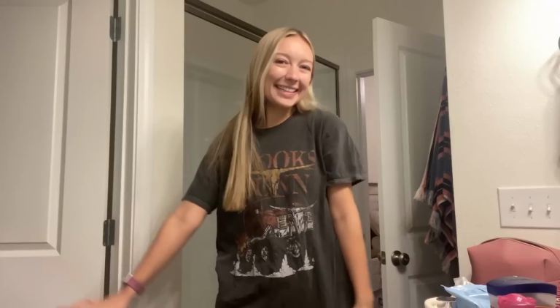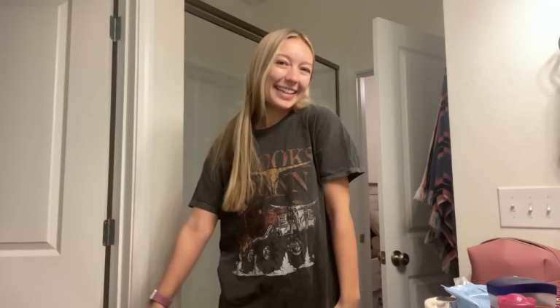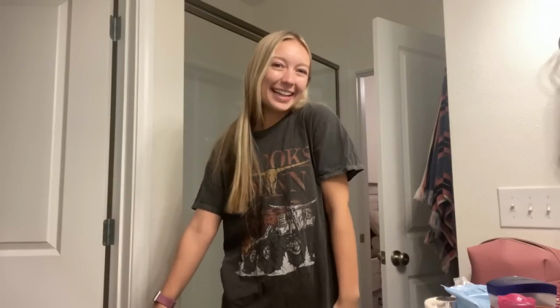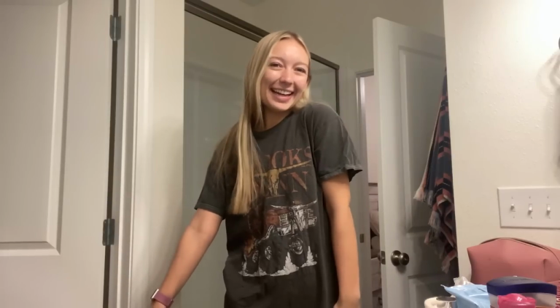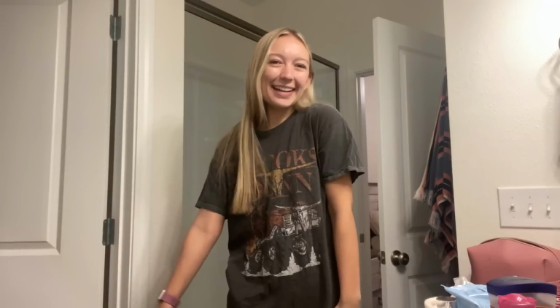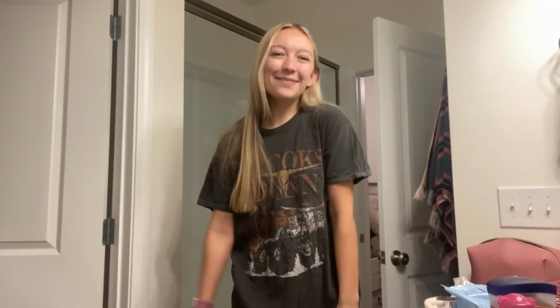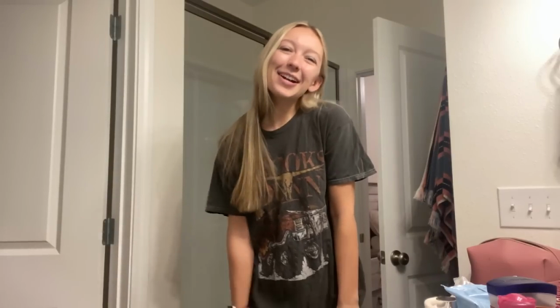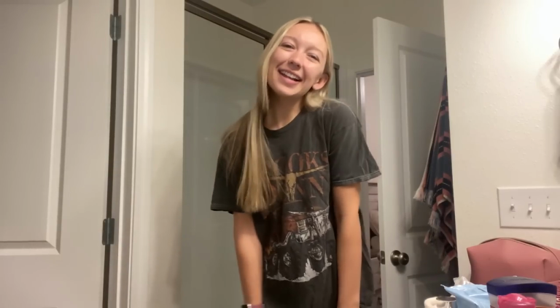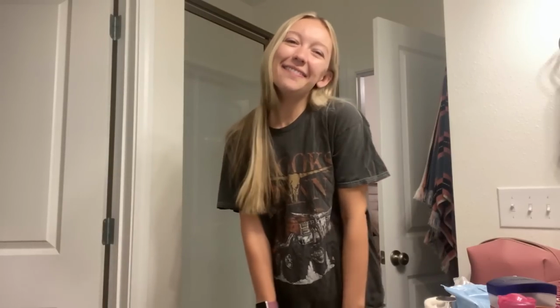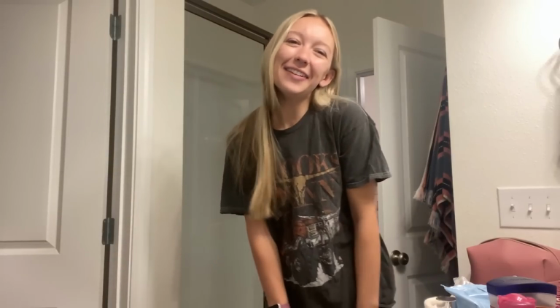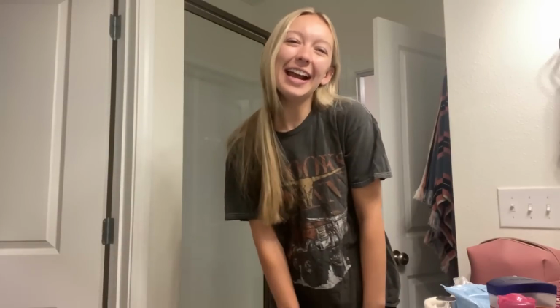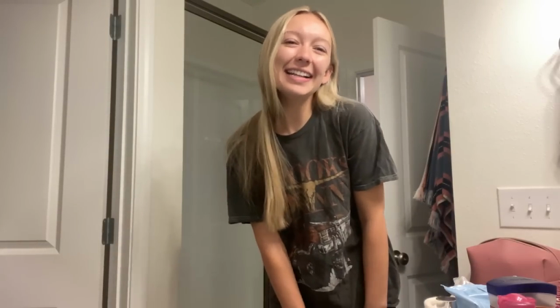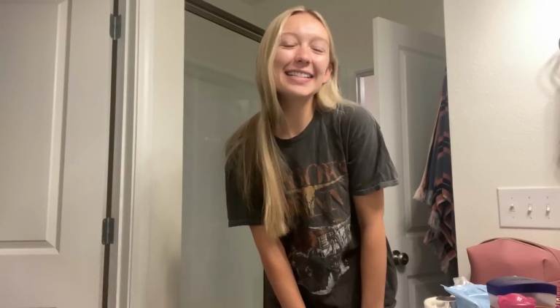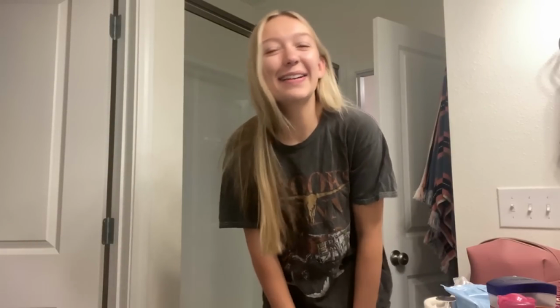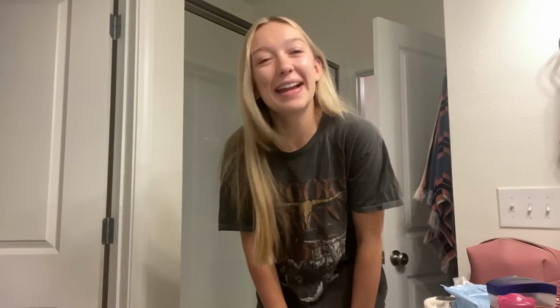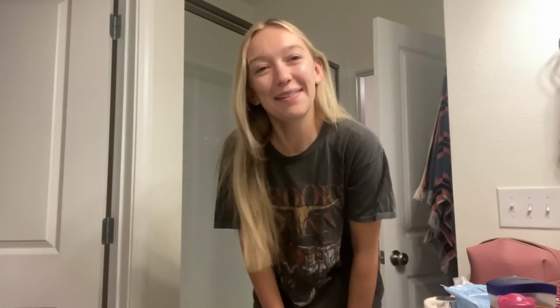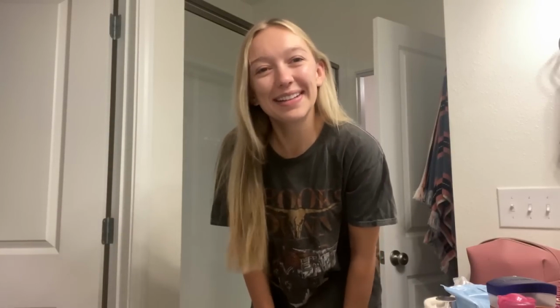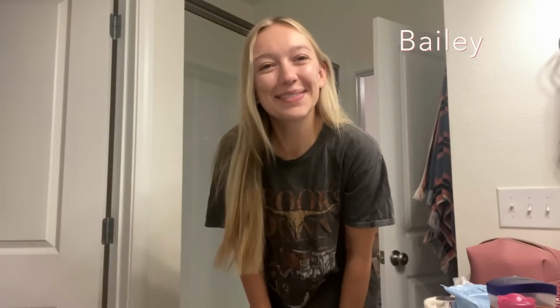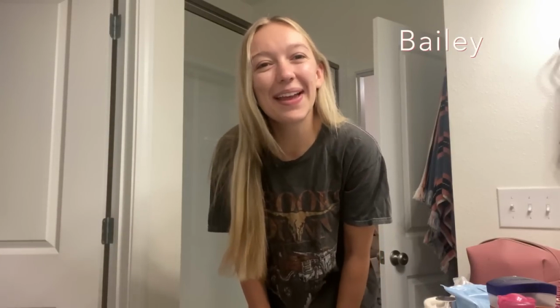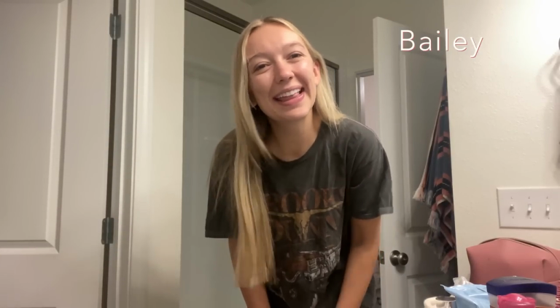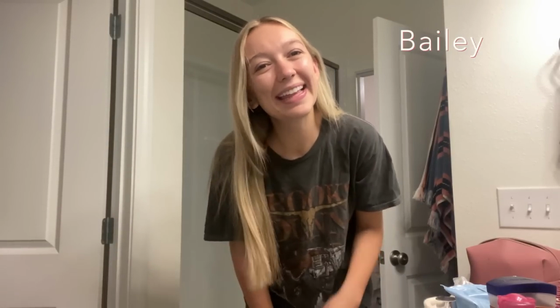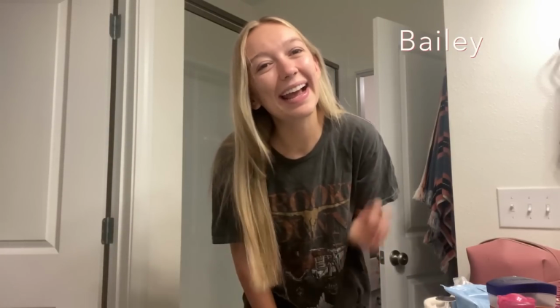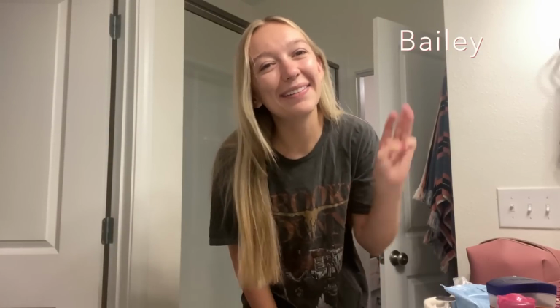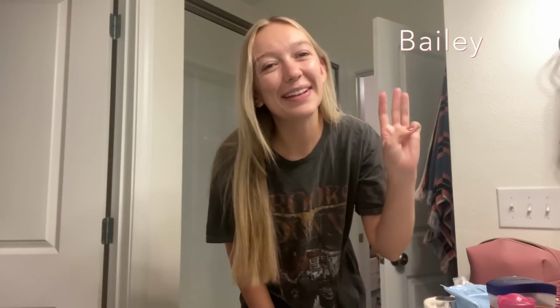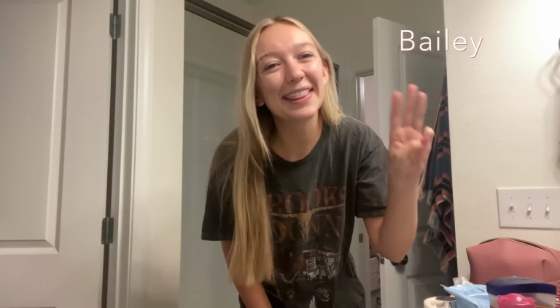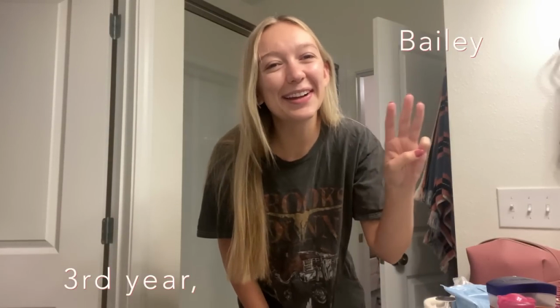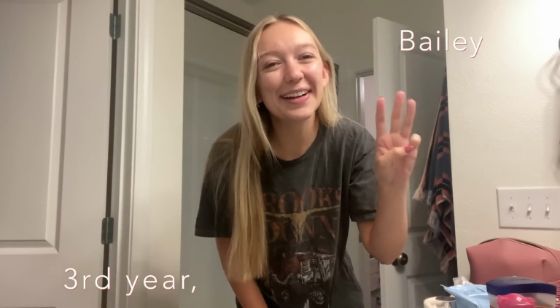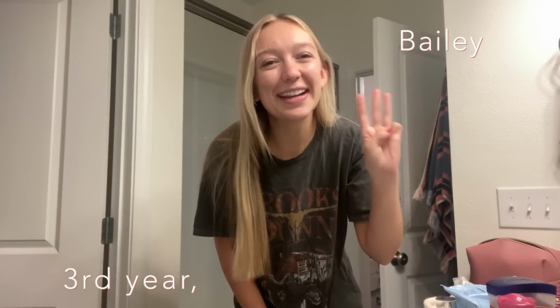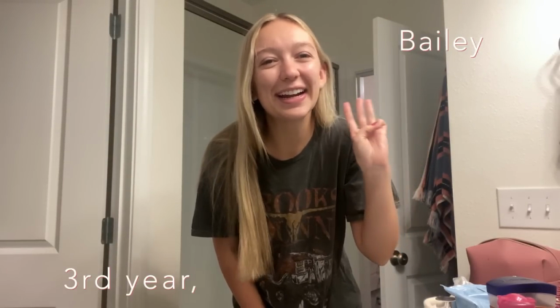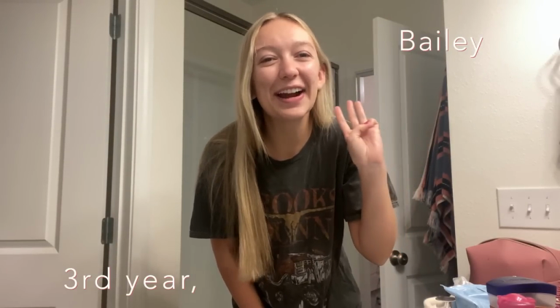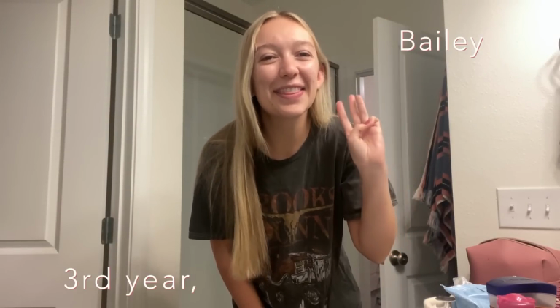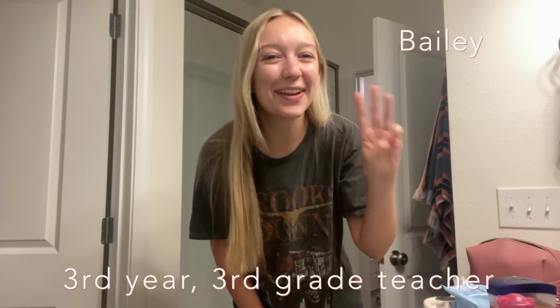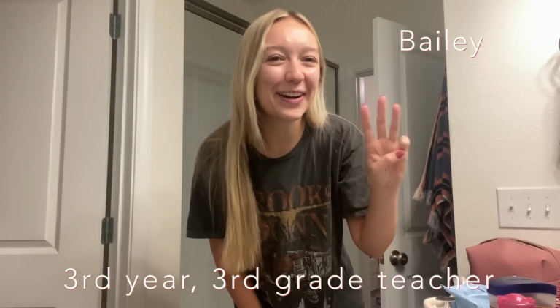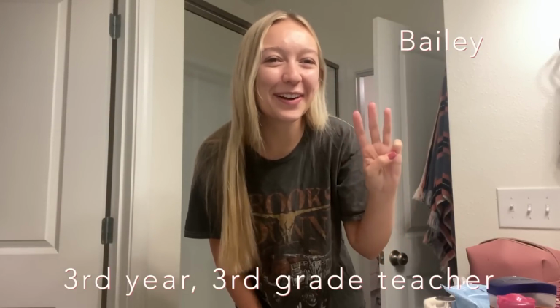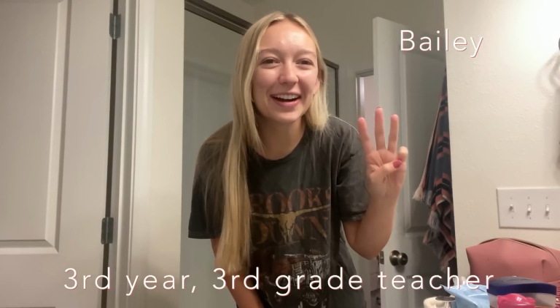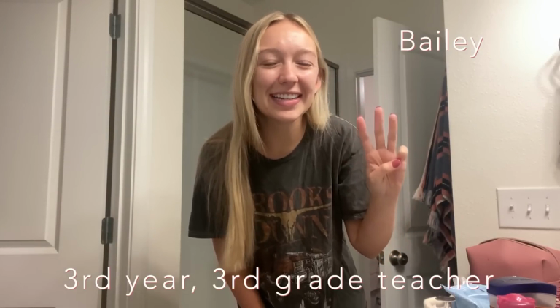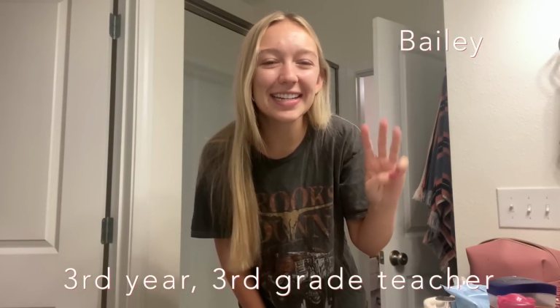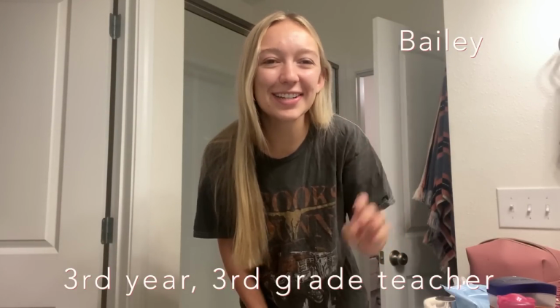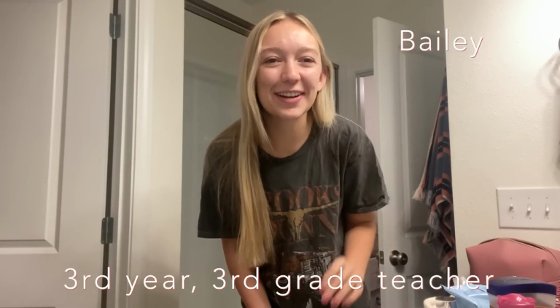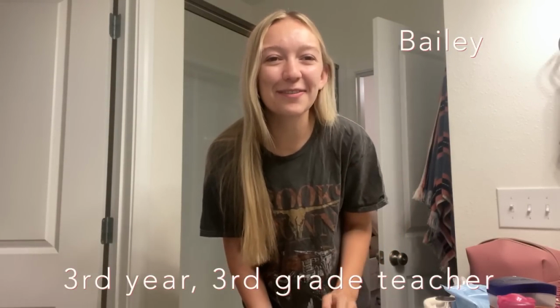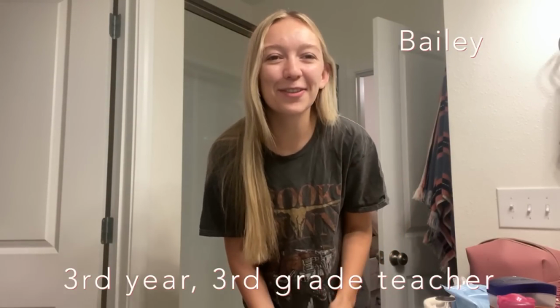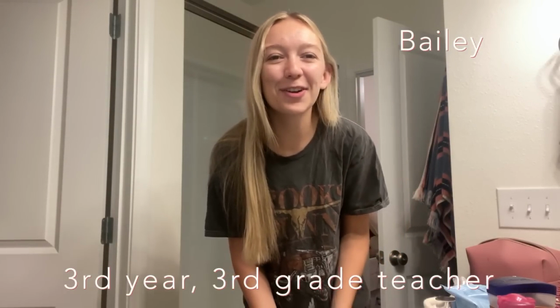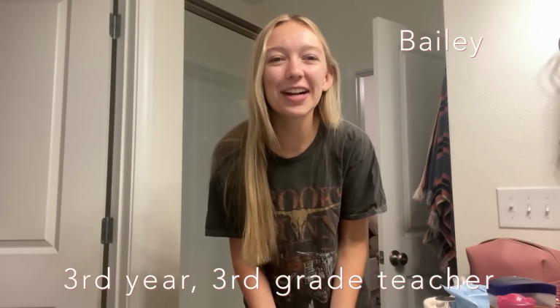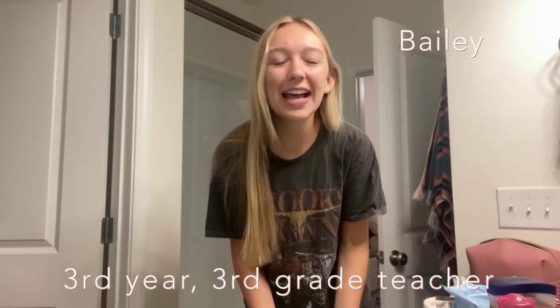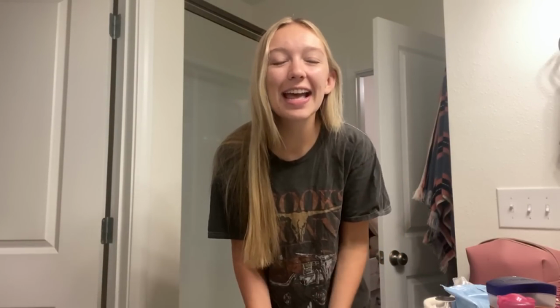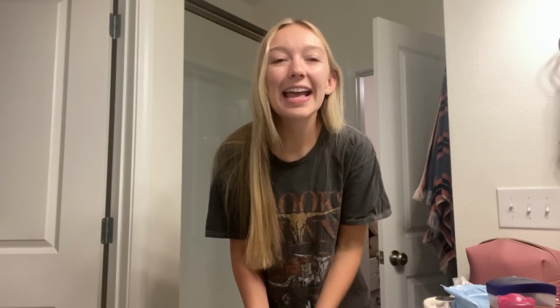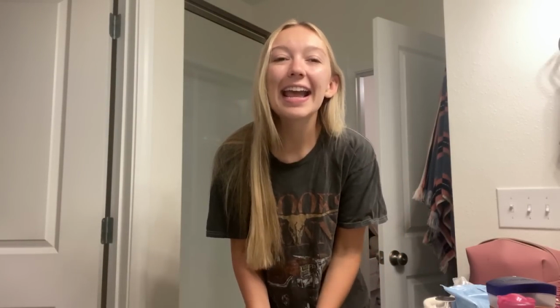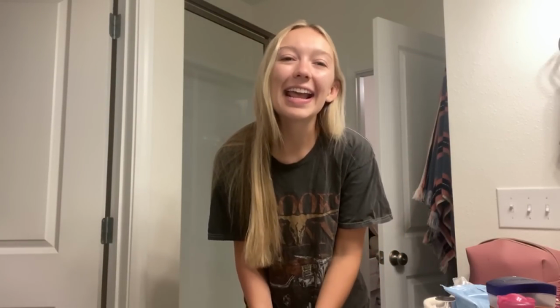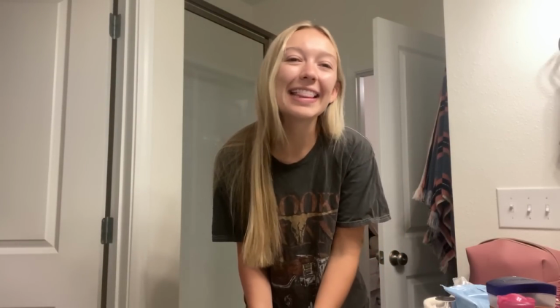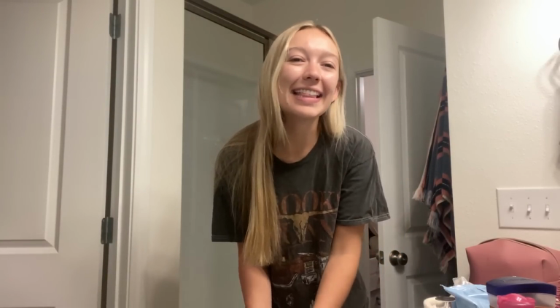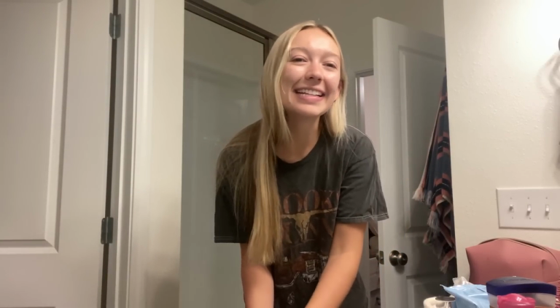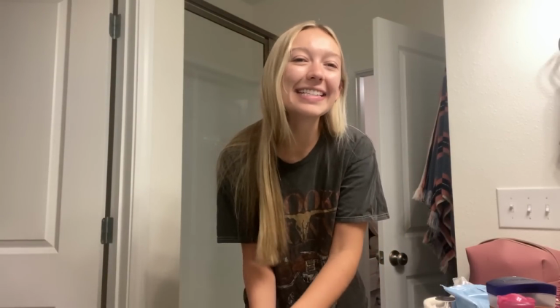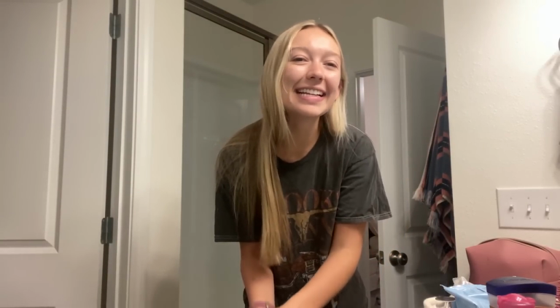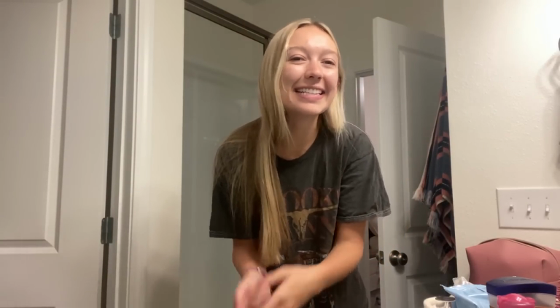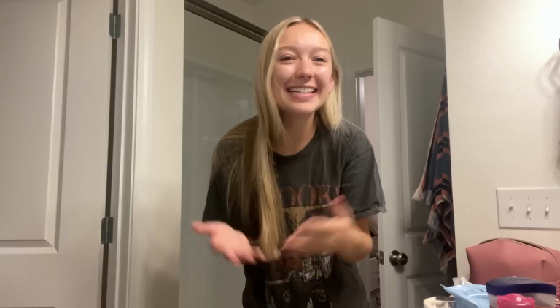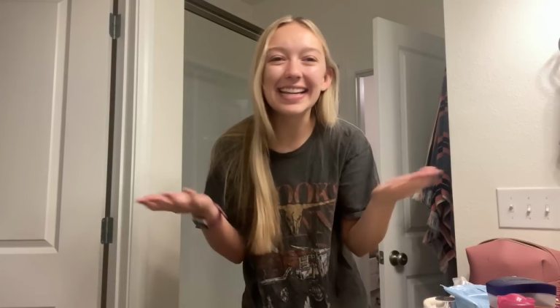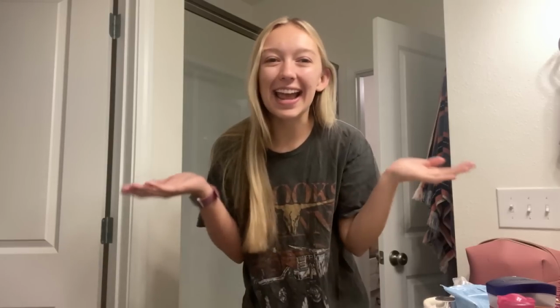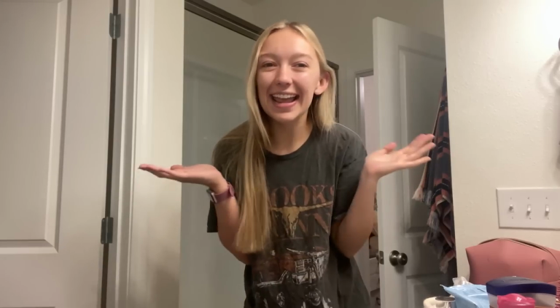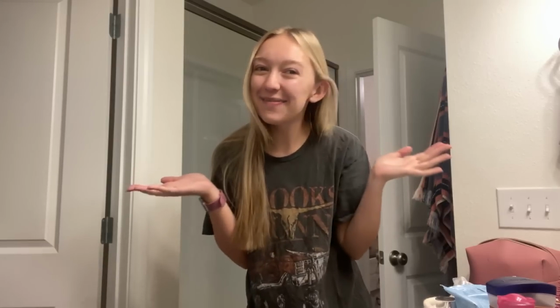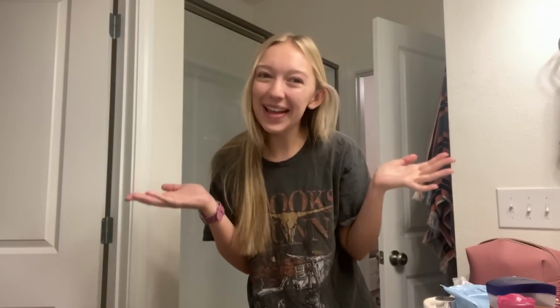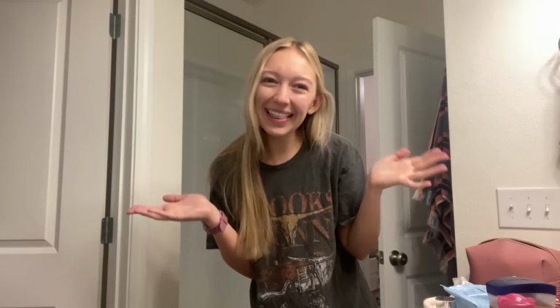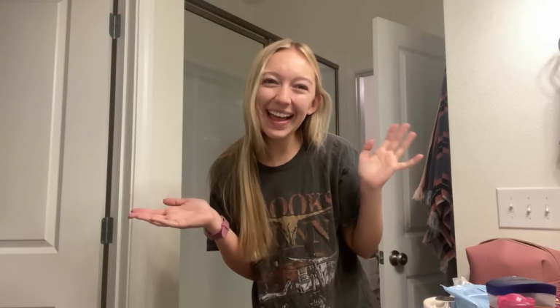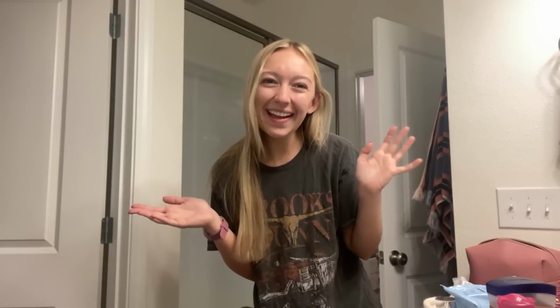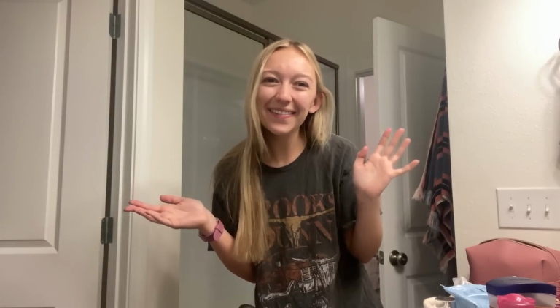Good morning friends, I'm Bailey, a third grade teacher in Florida, and this is a day in my life.